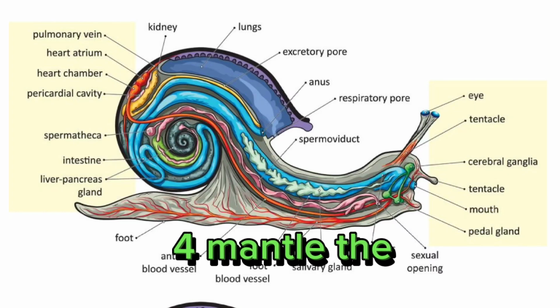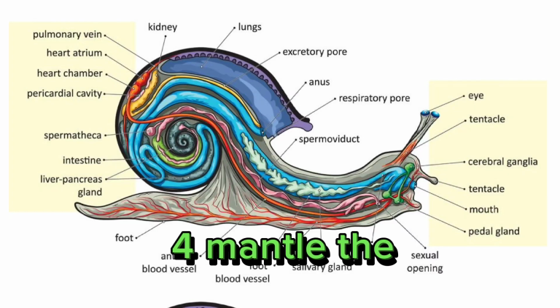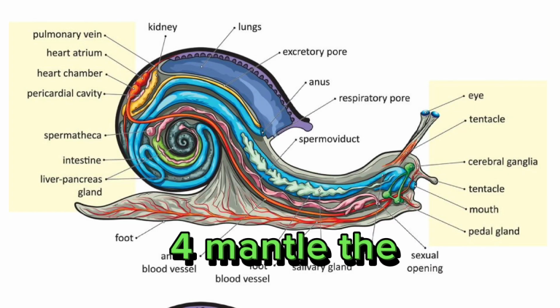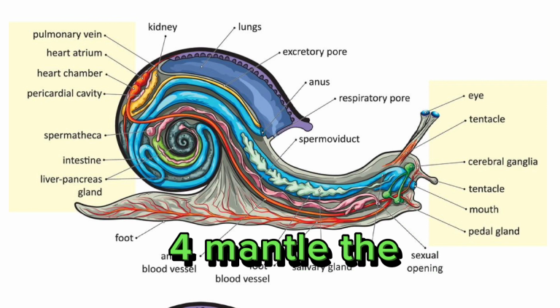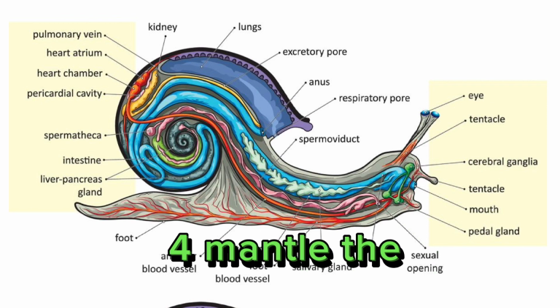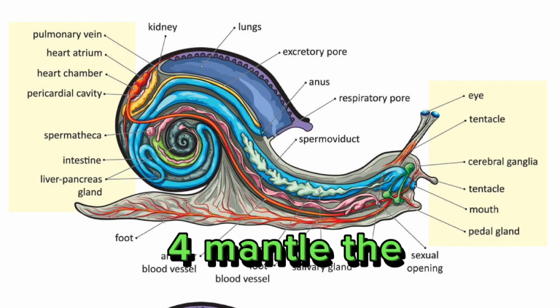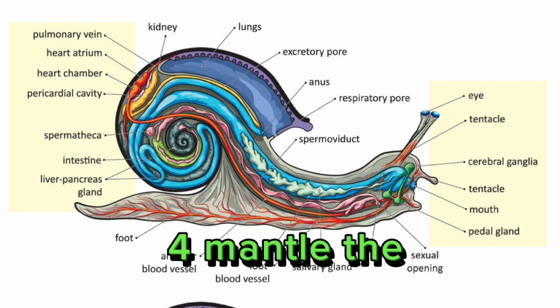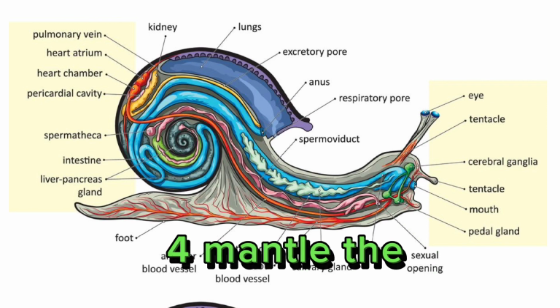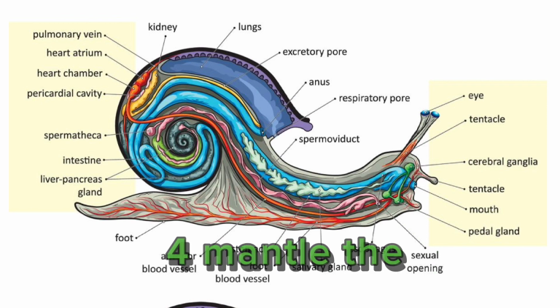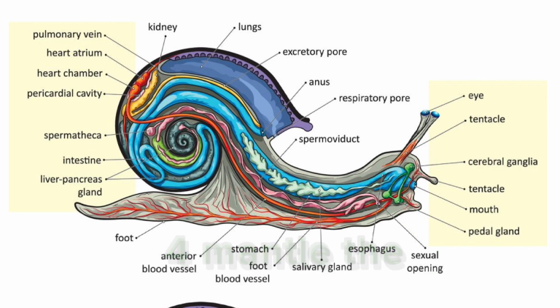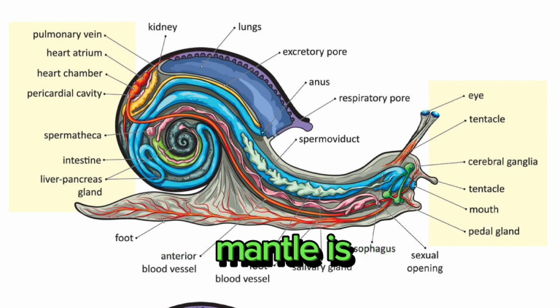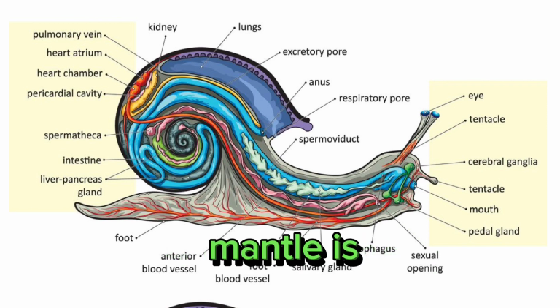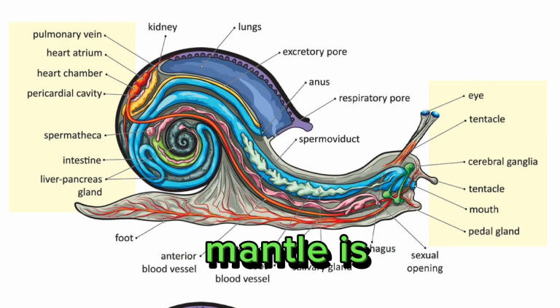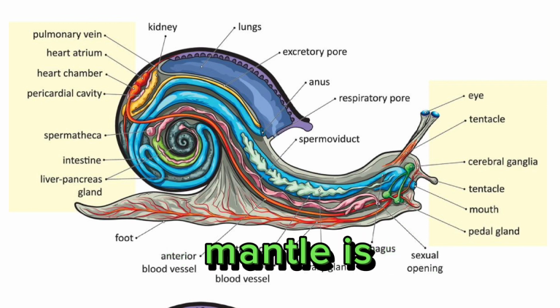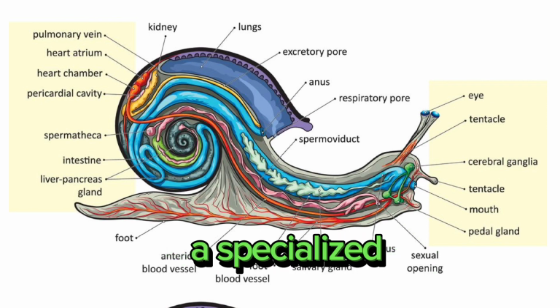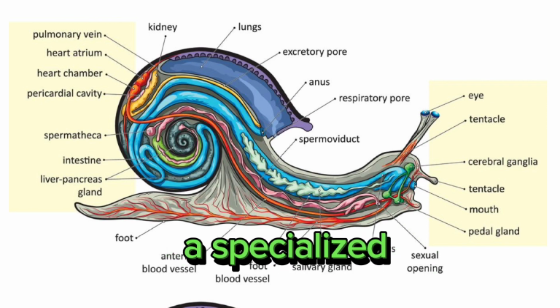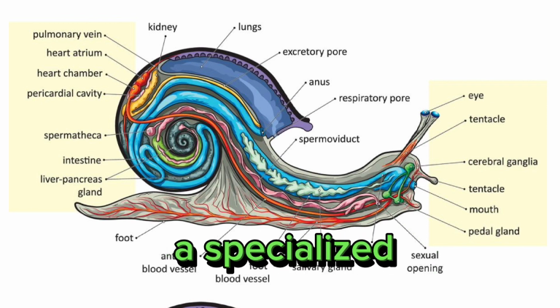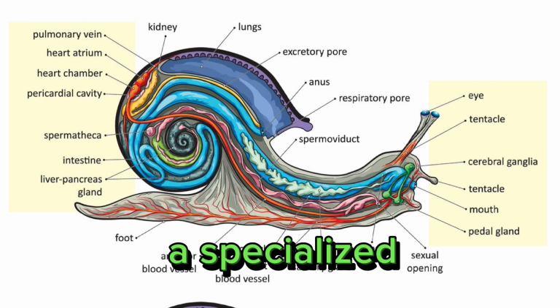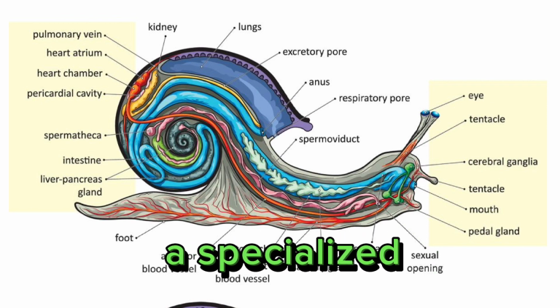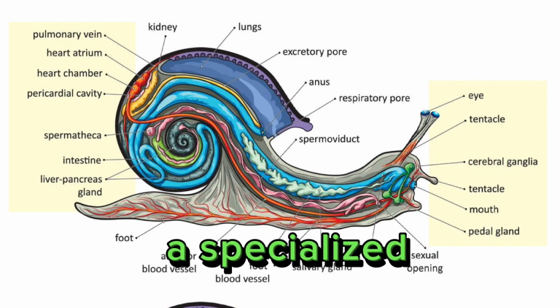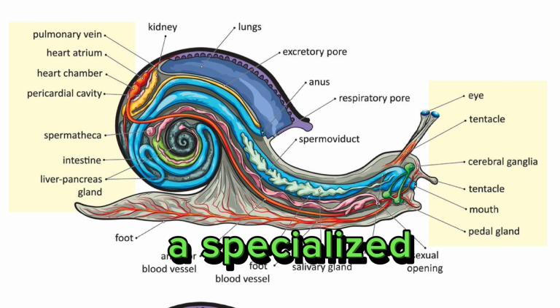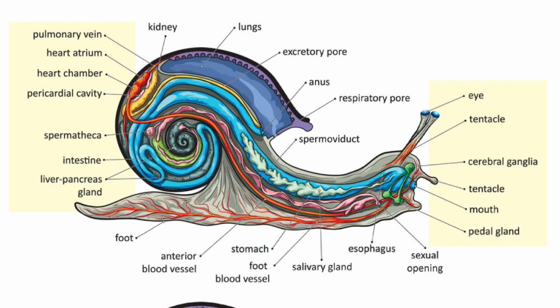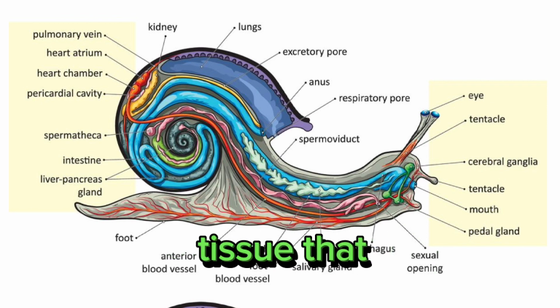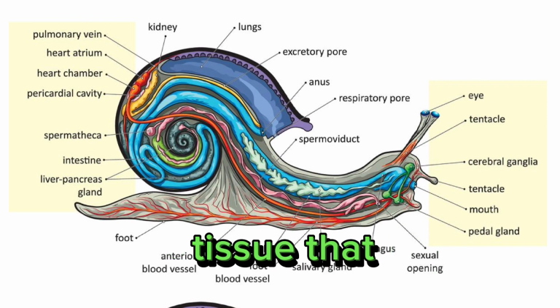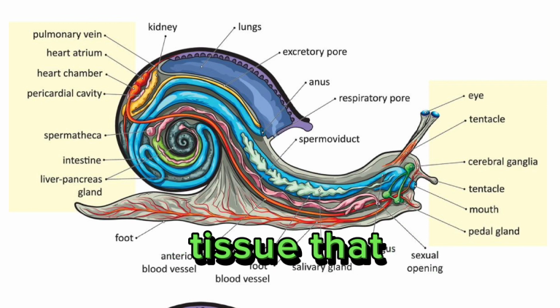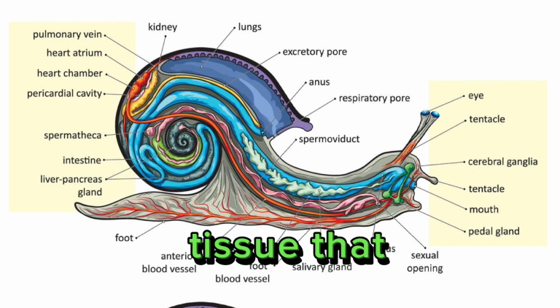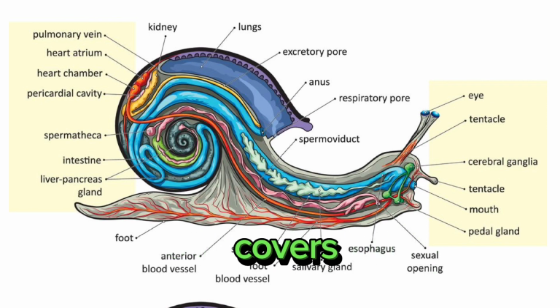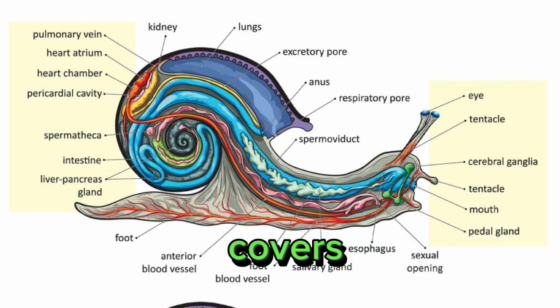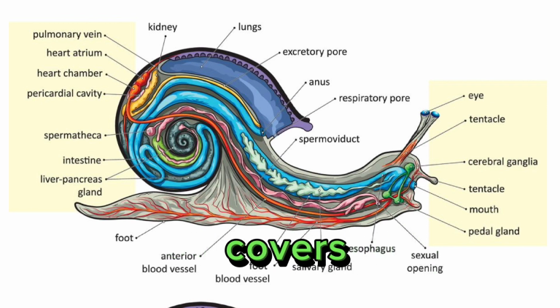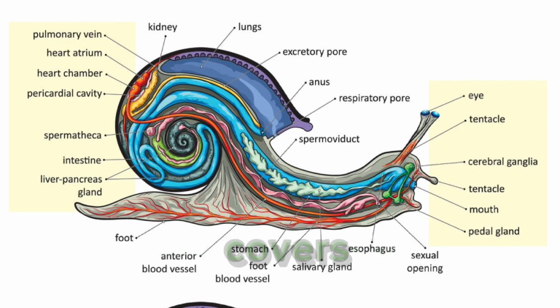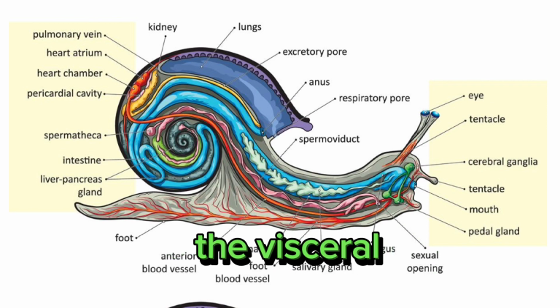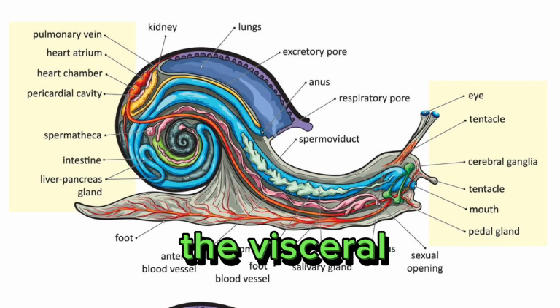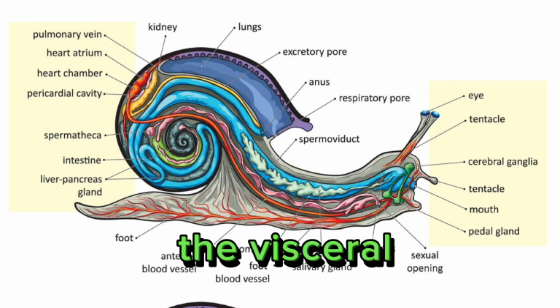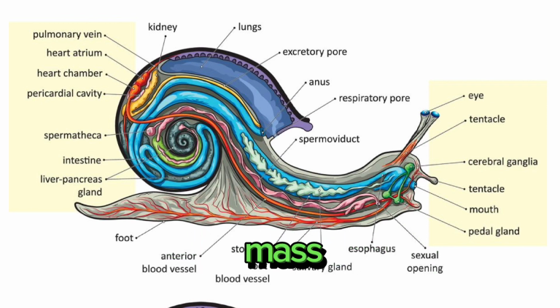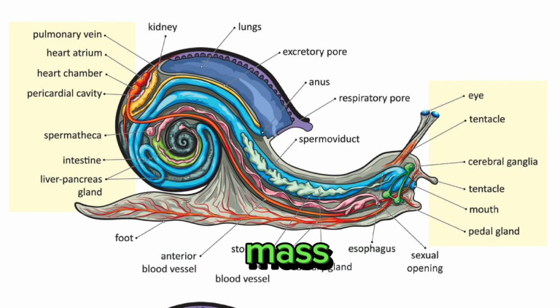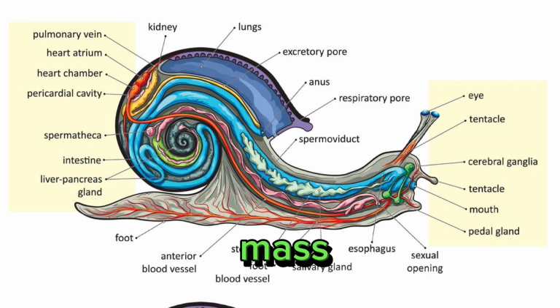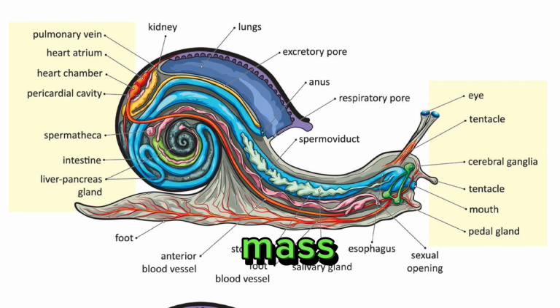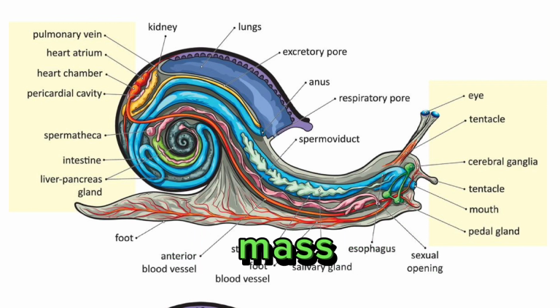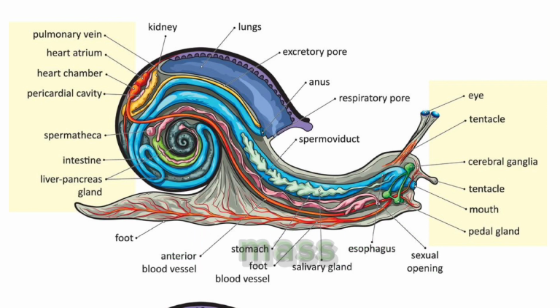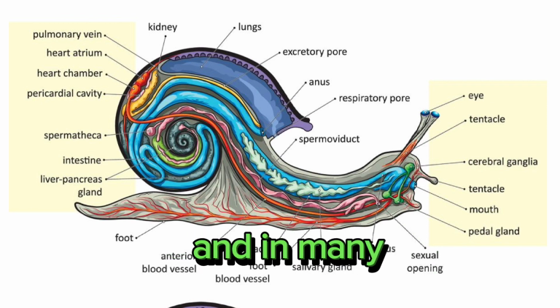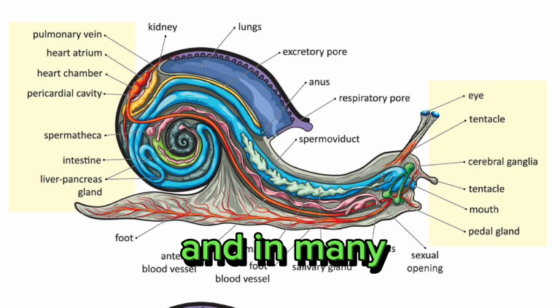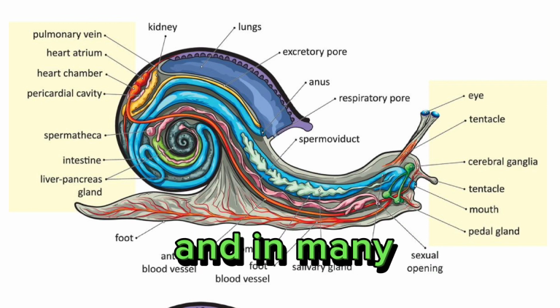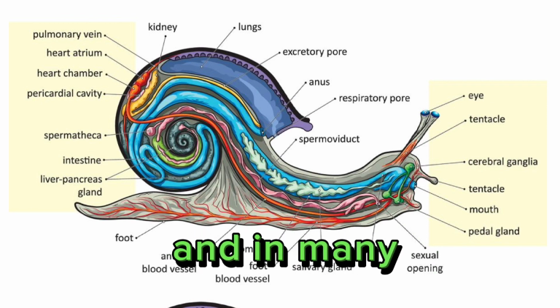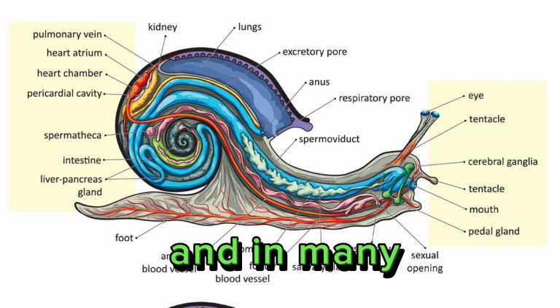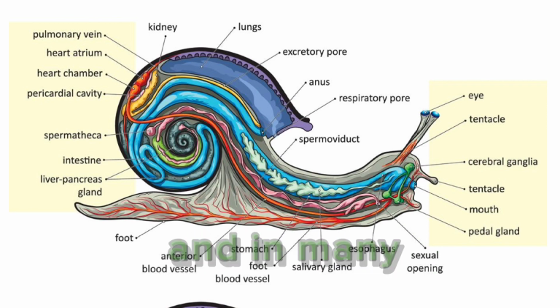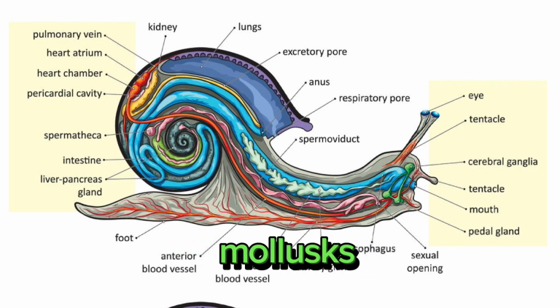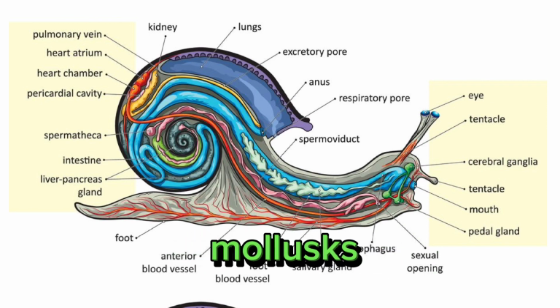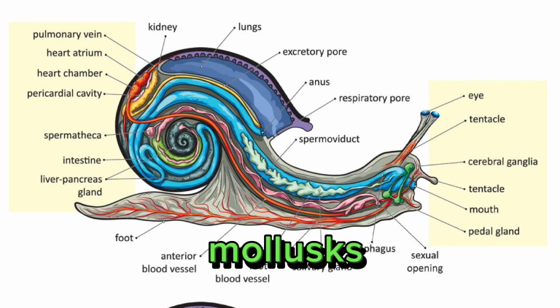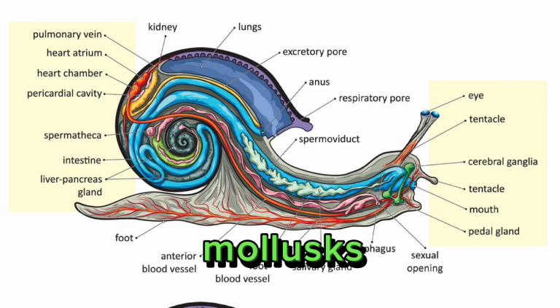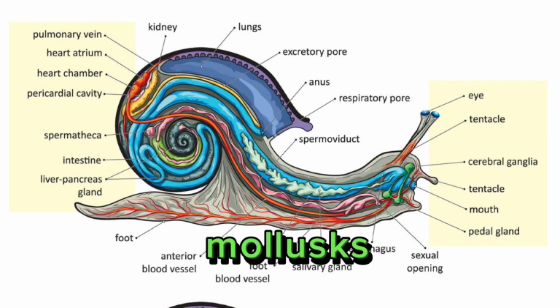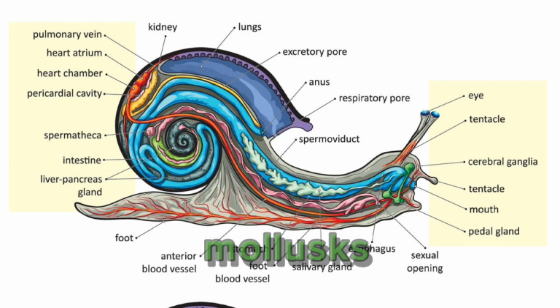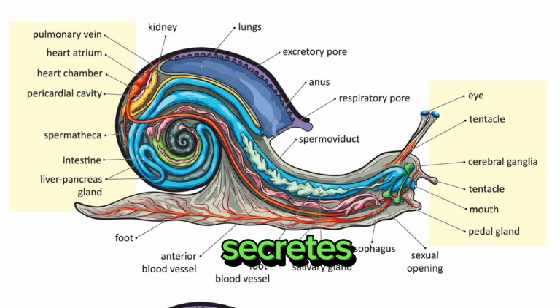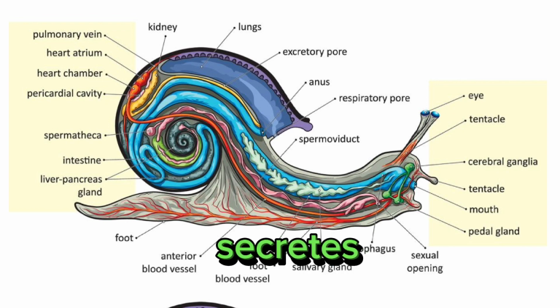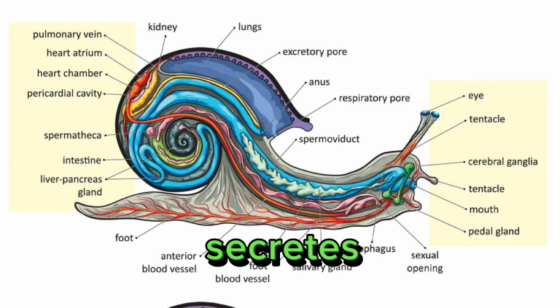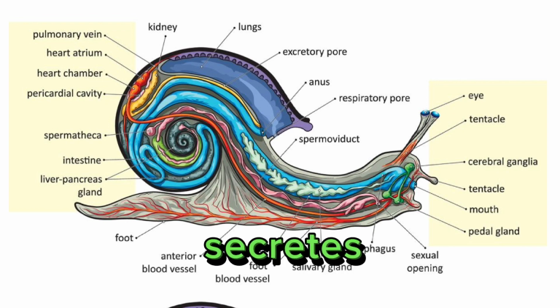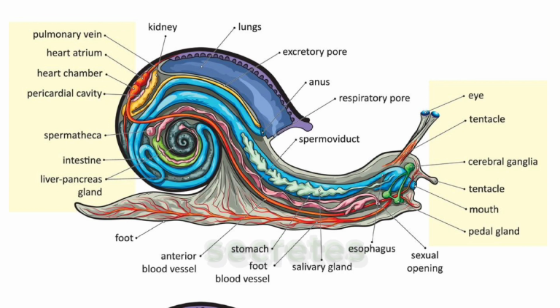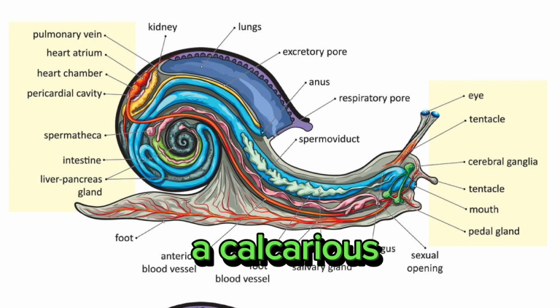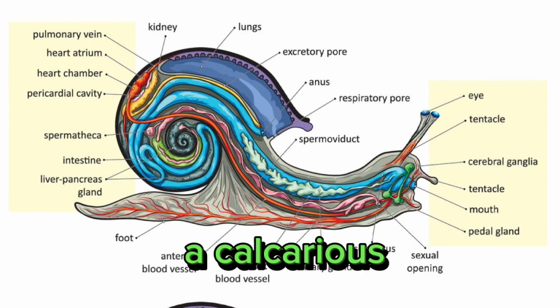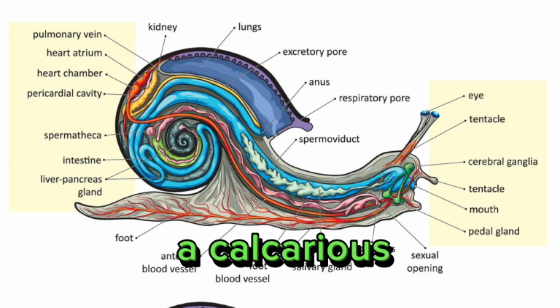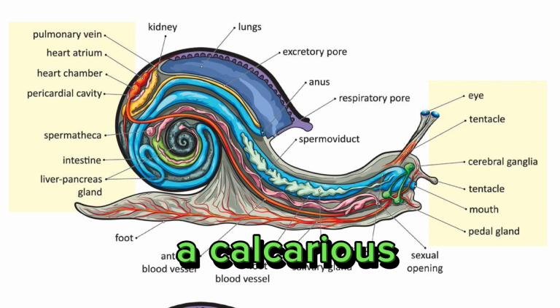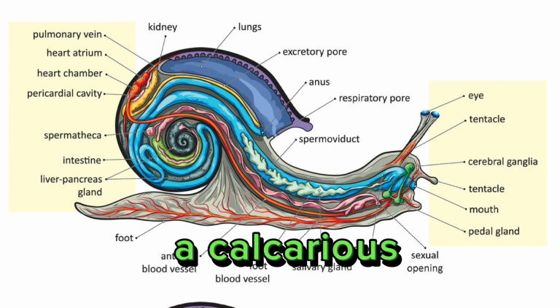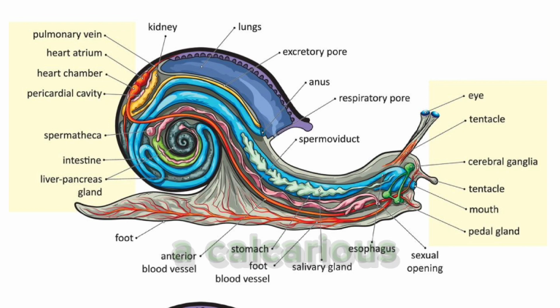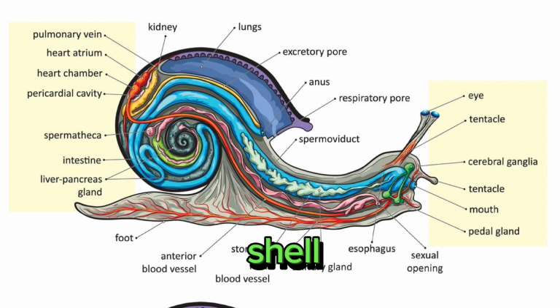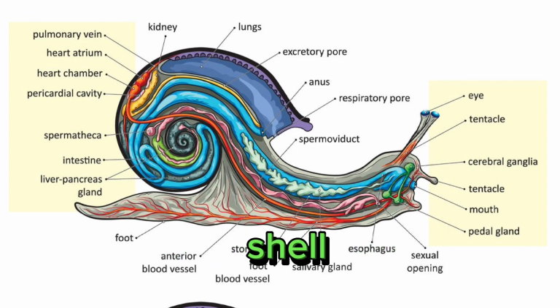4. Mantle. The mantle is a specialized tissue that covers the visceral mass and, in many mollusks, secretes a calcareous shell.